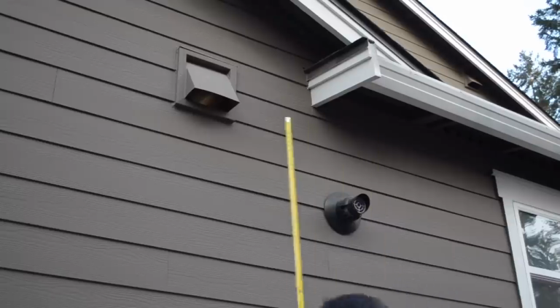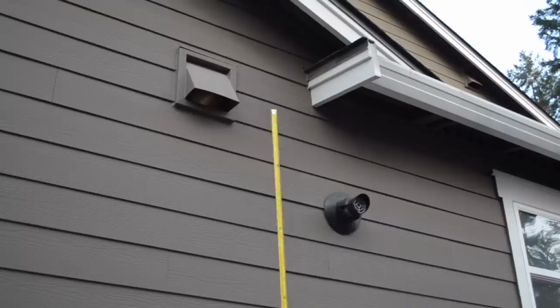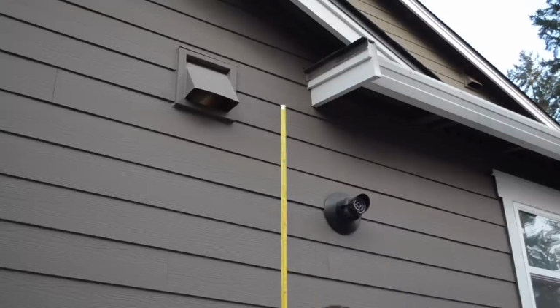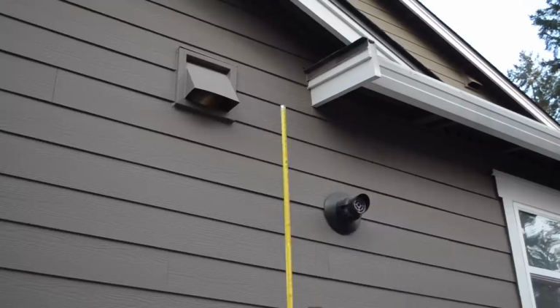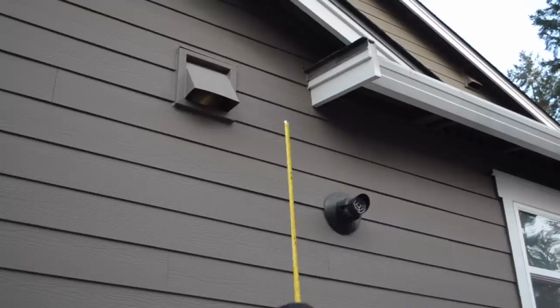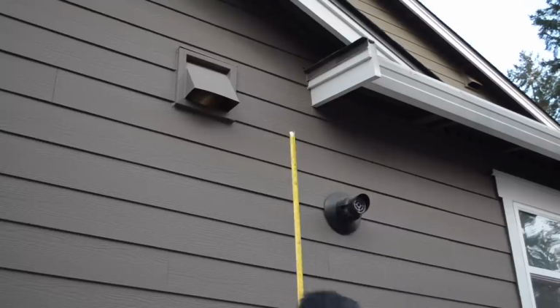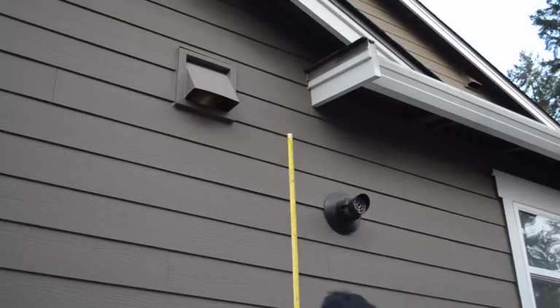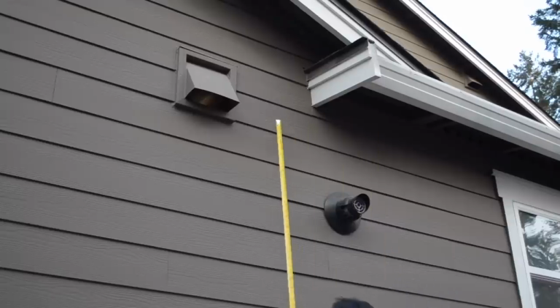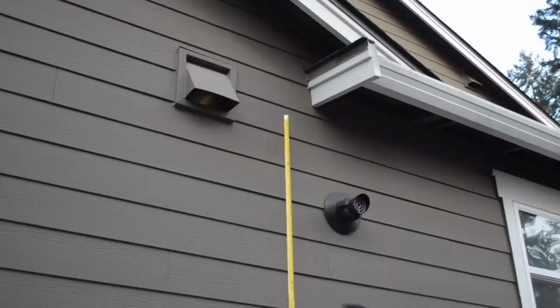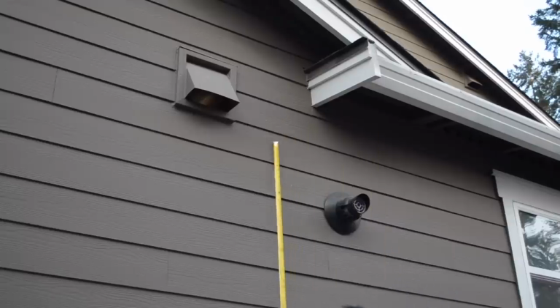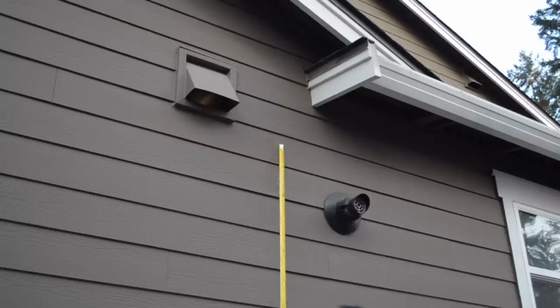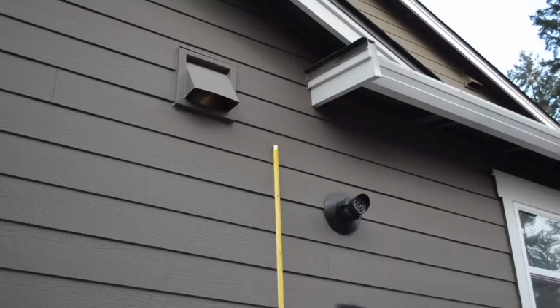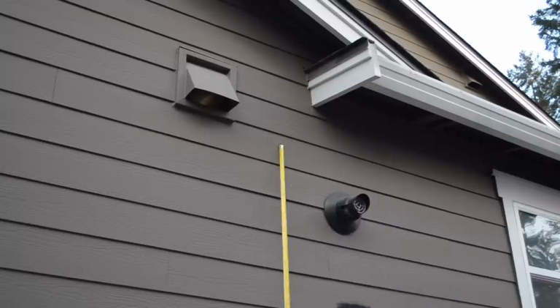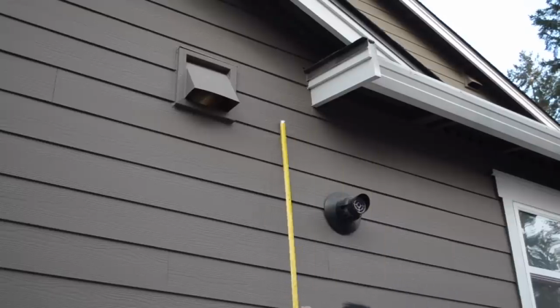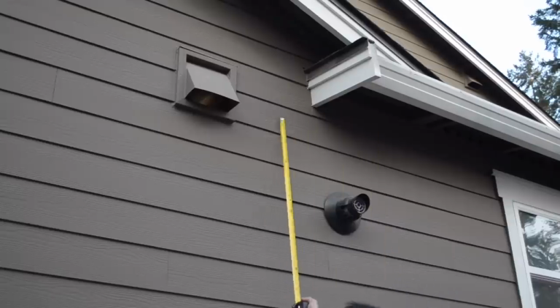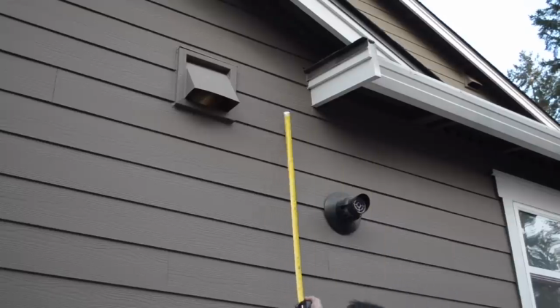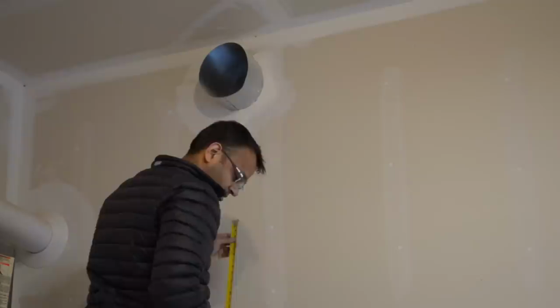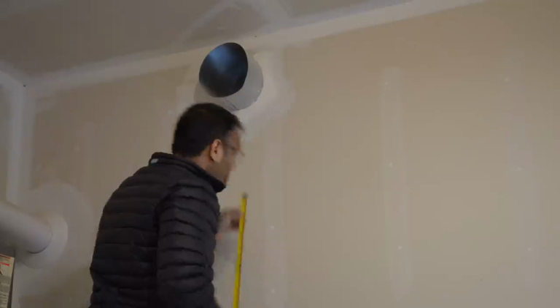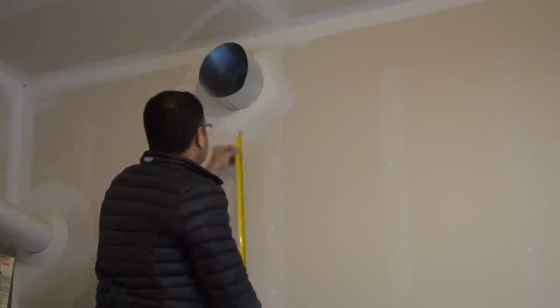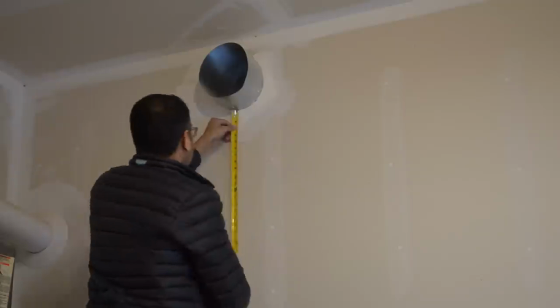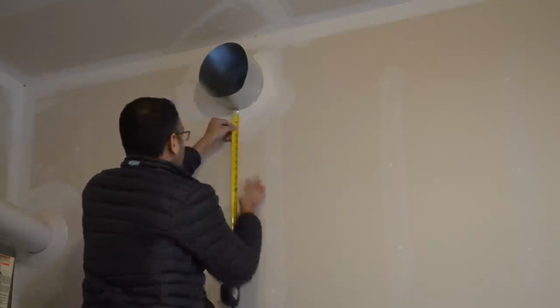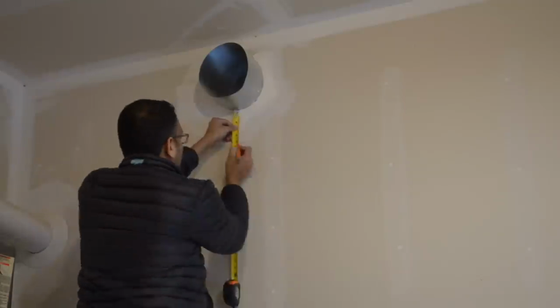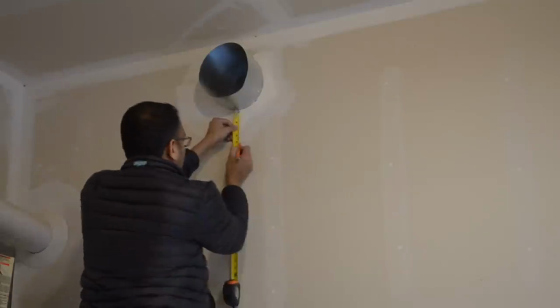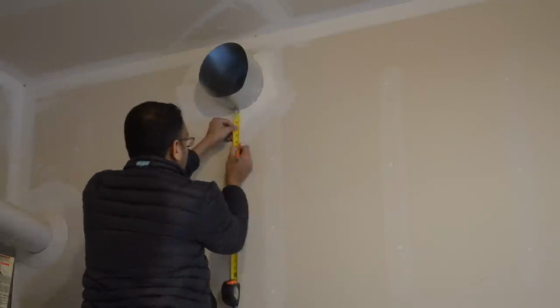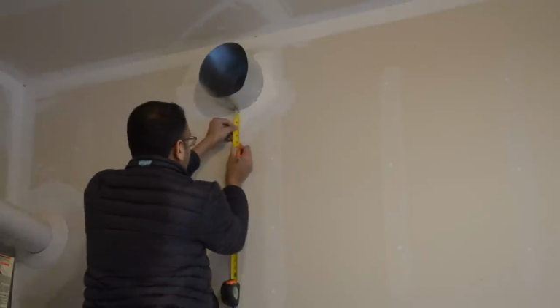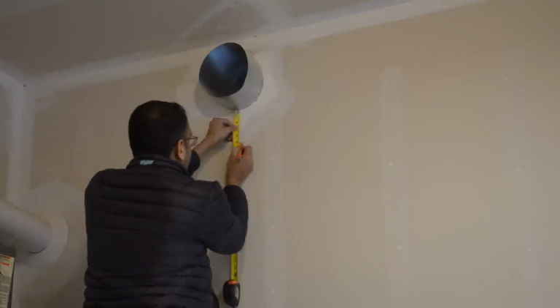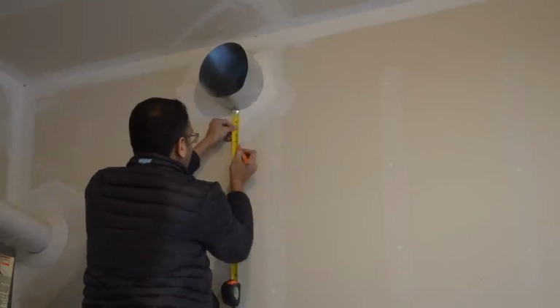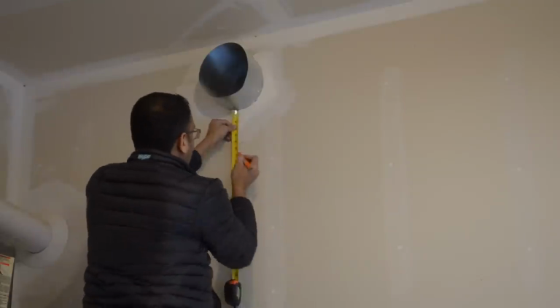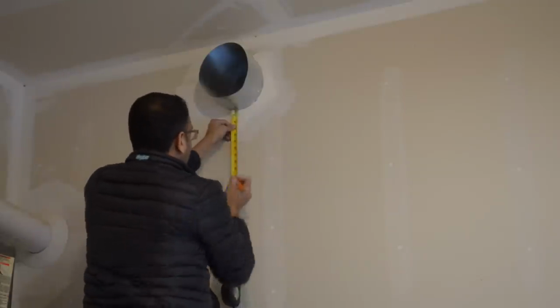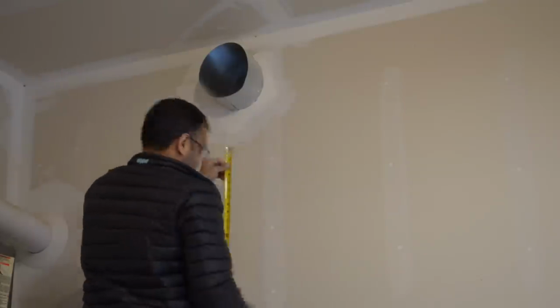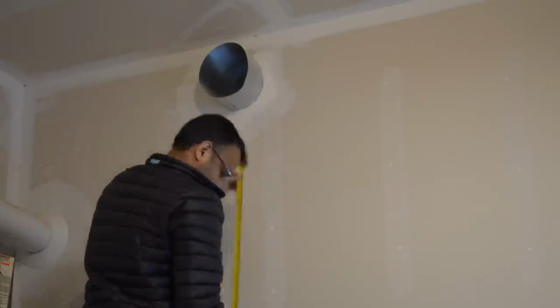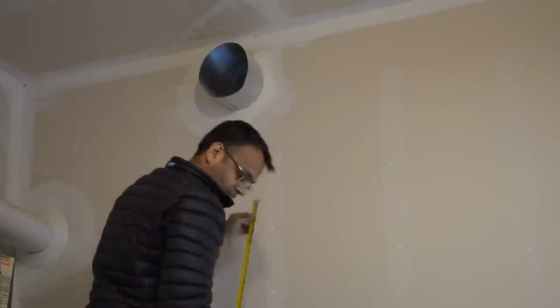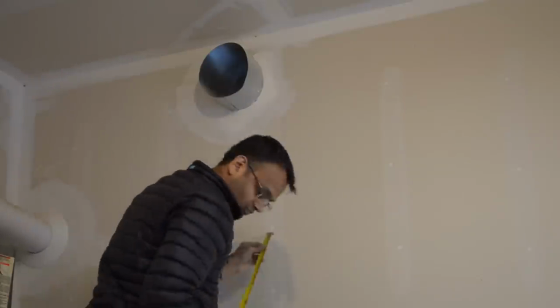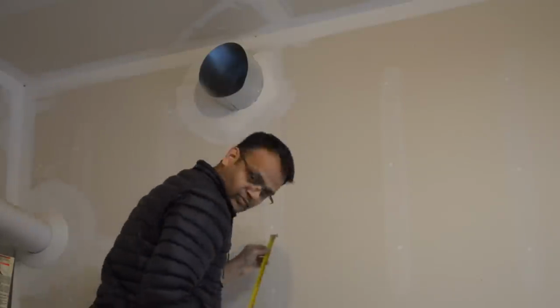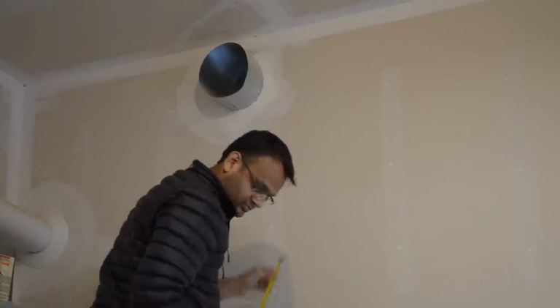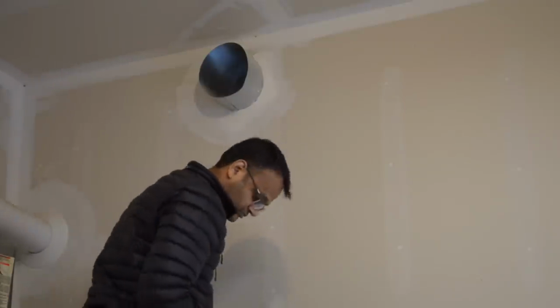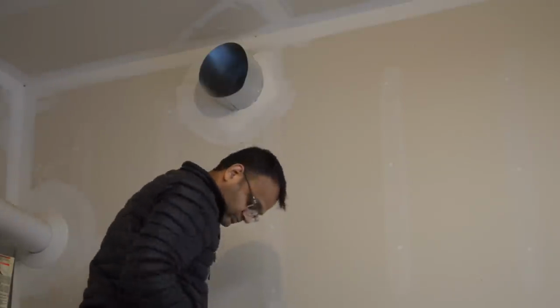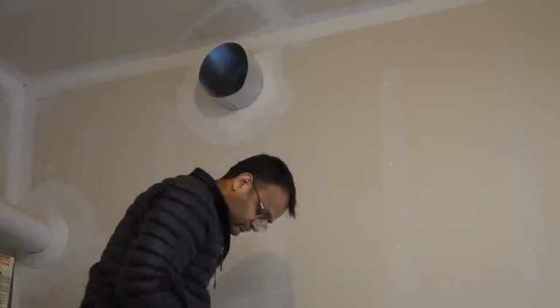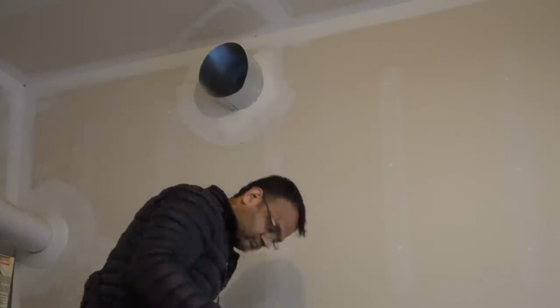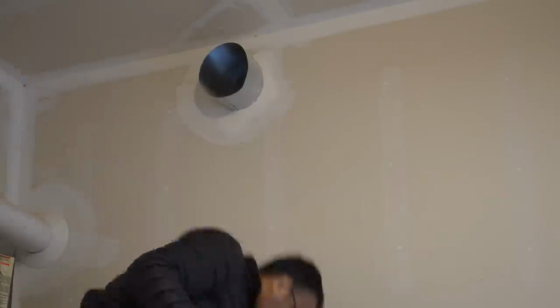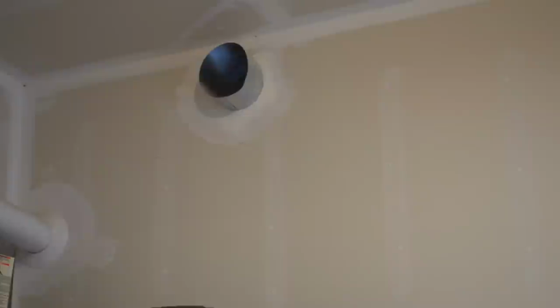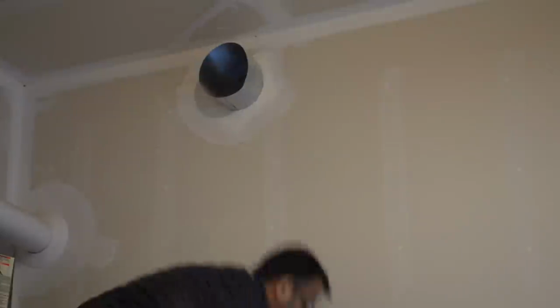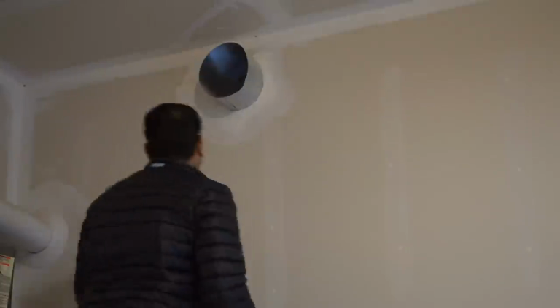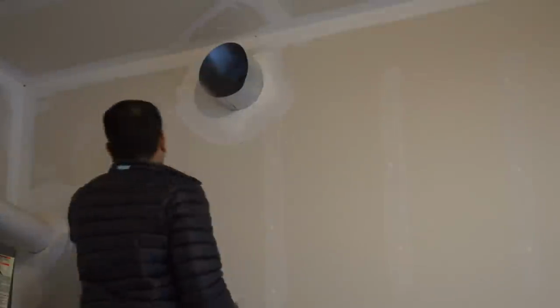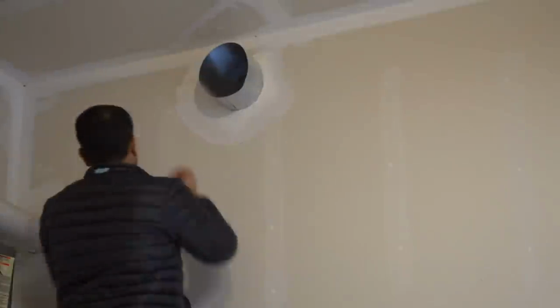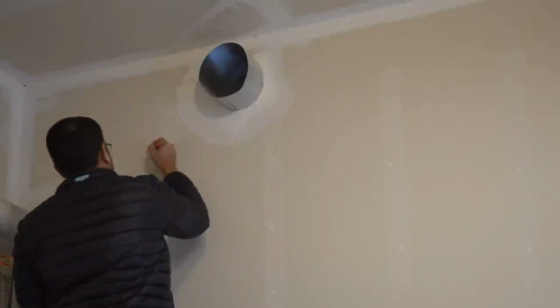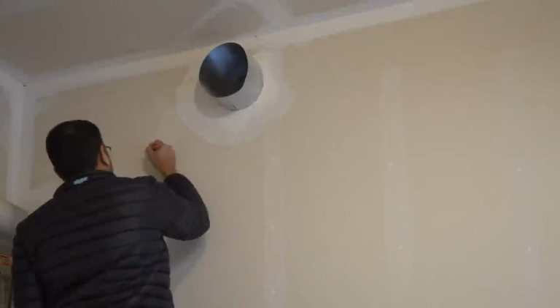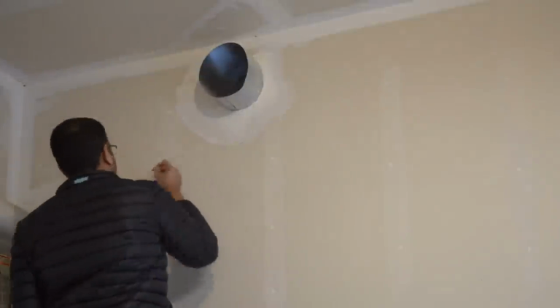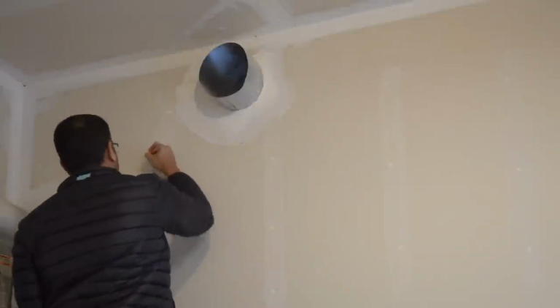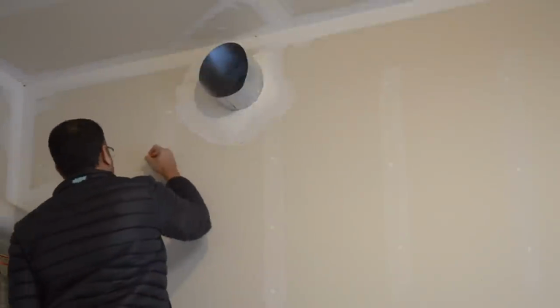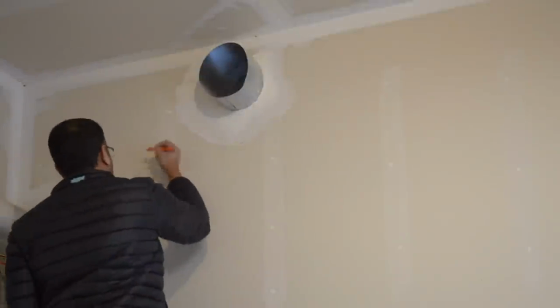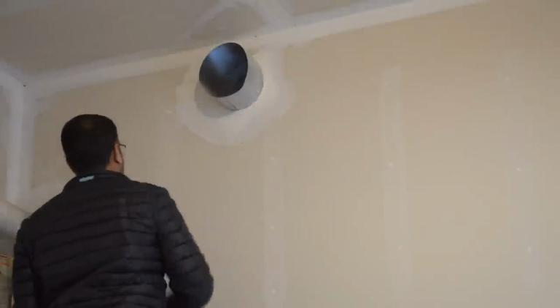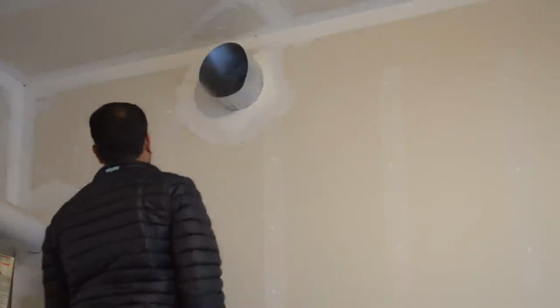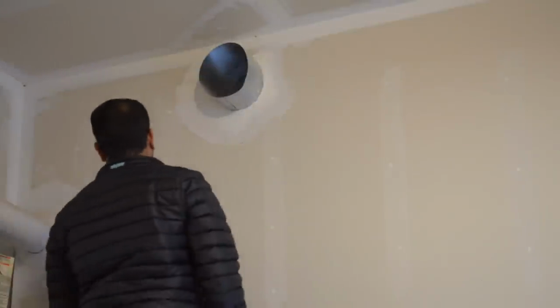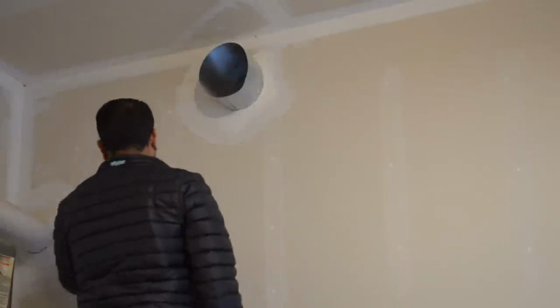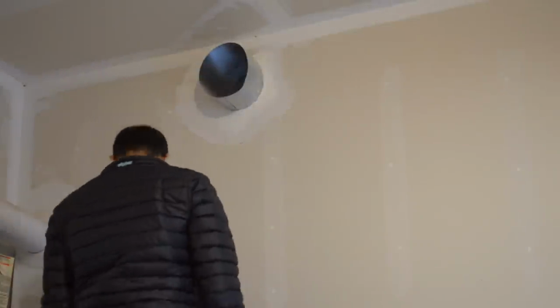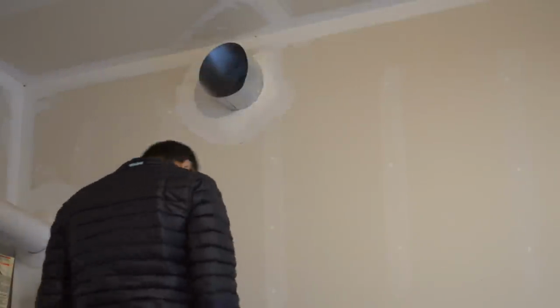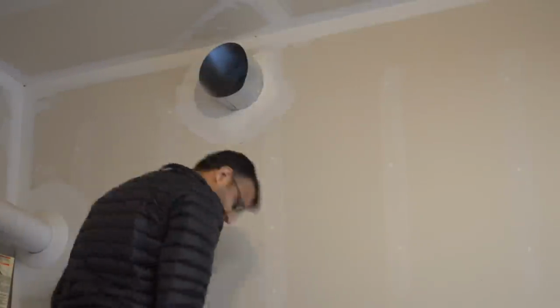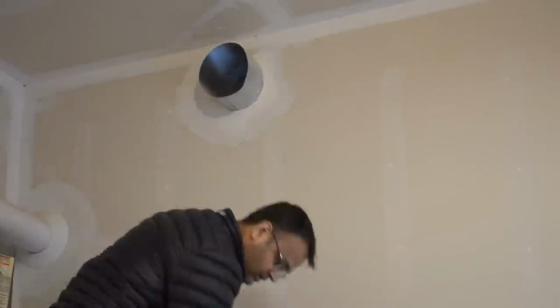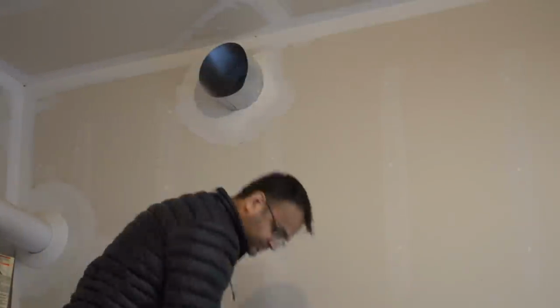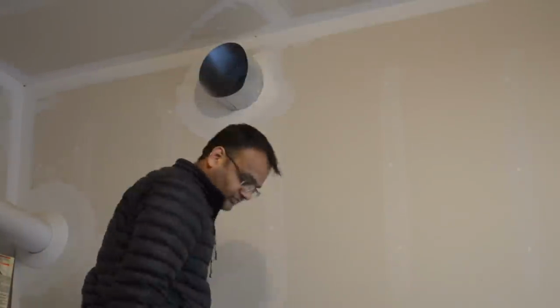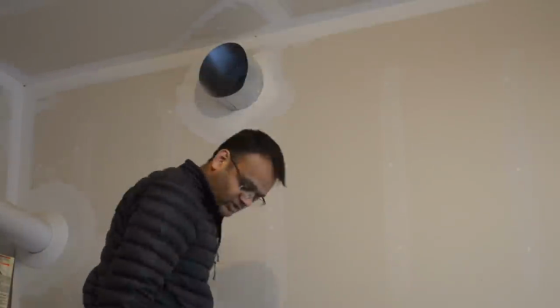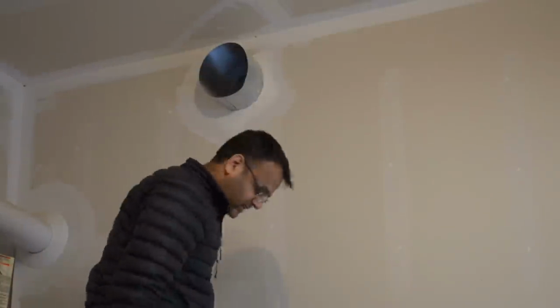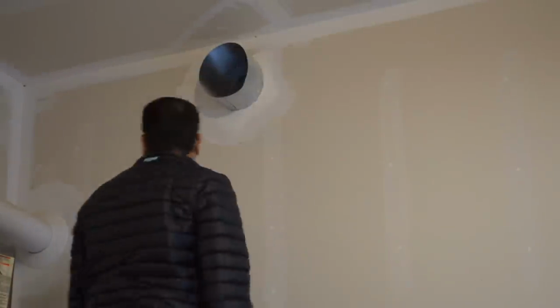Once the panel was ready, we measured the position of the light in respect to the exterior vent and made a hole on the inside using a hole saw.